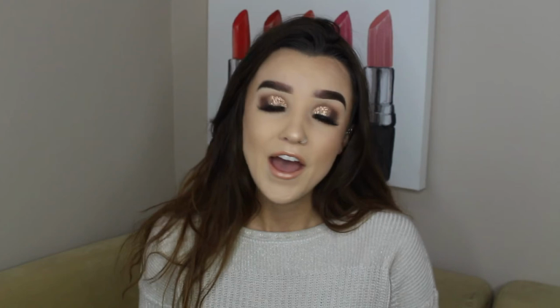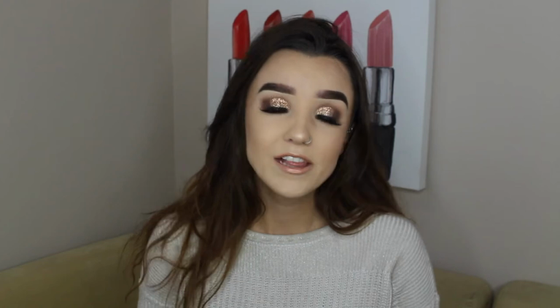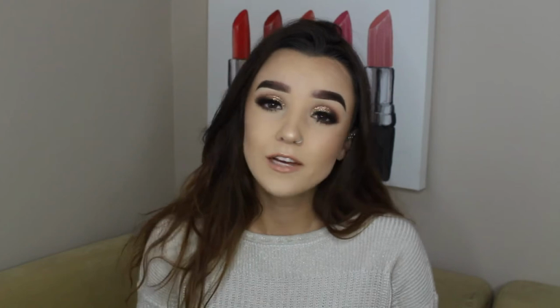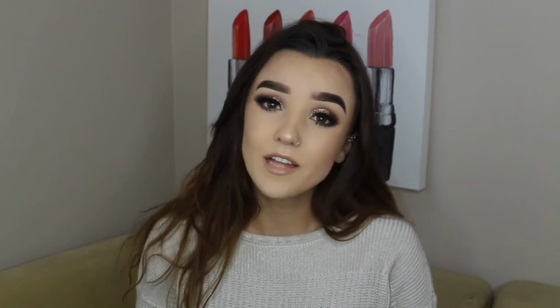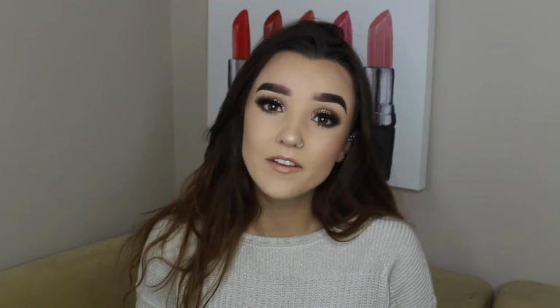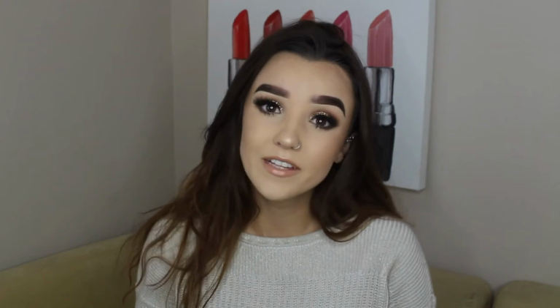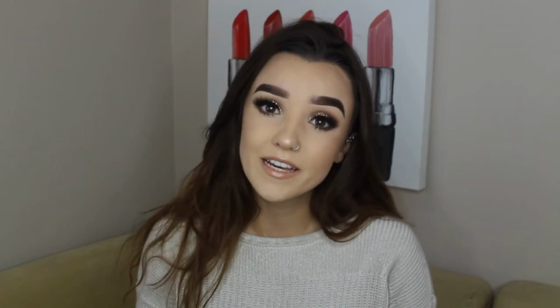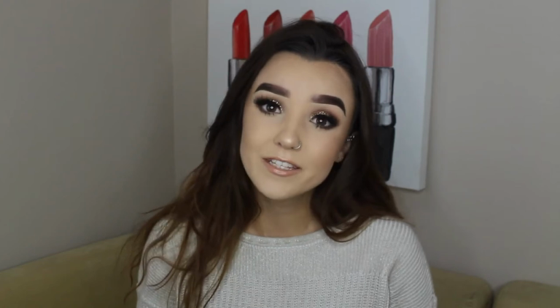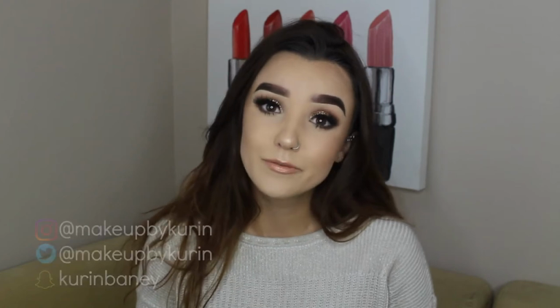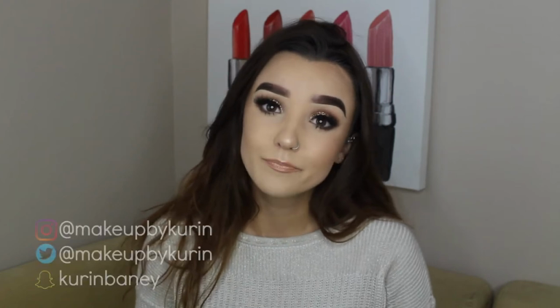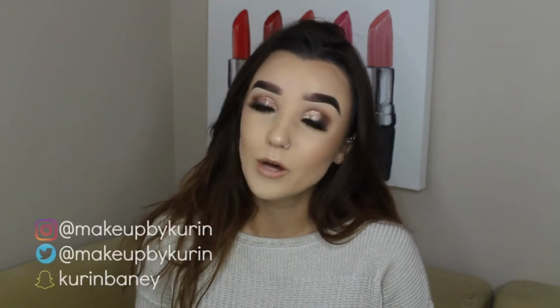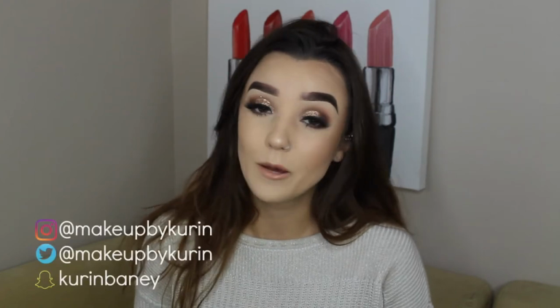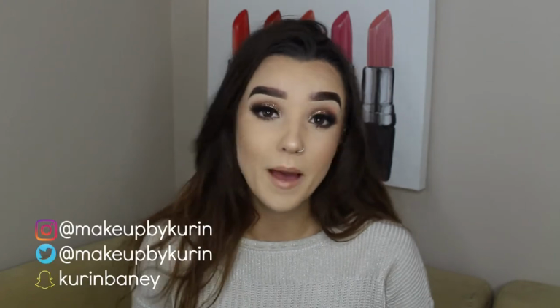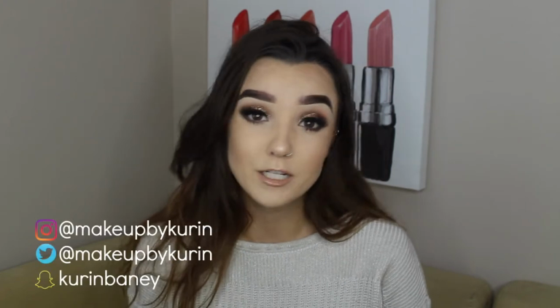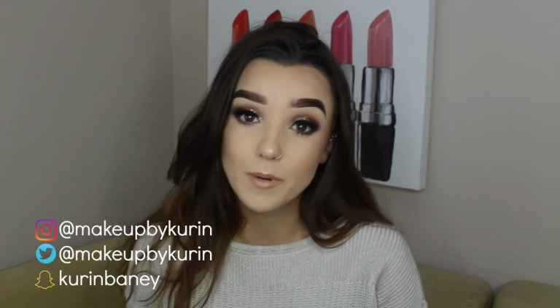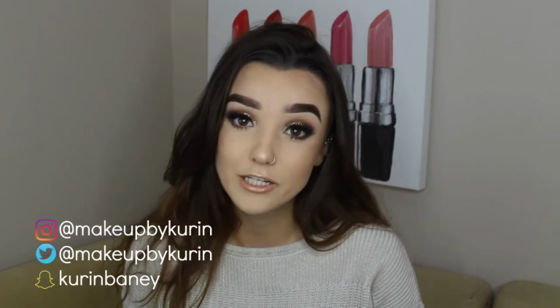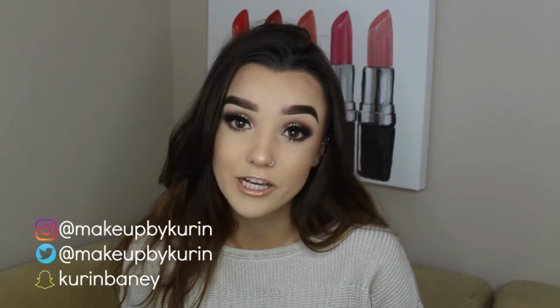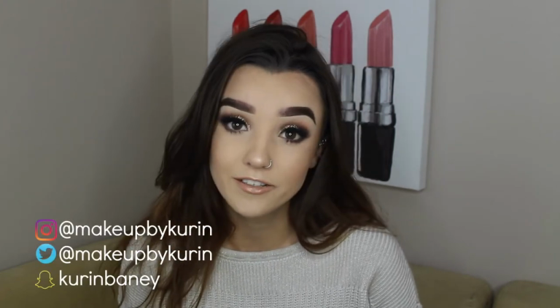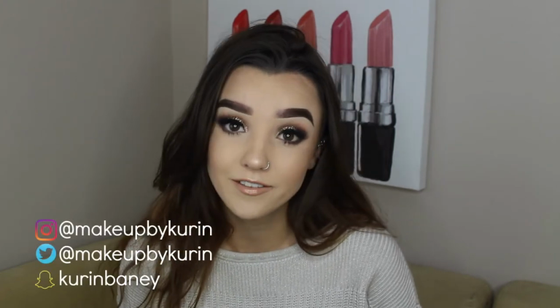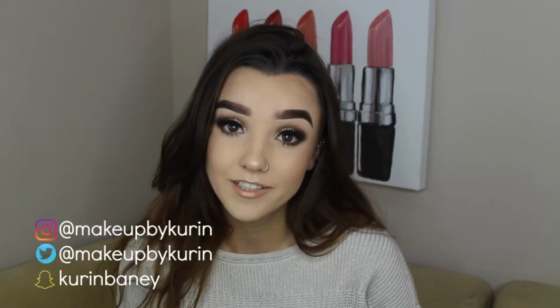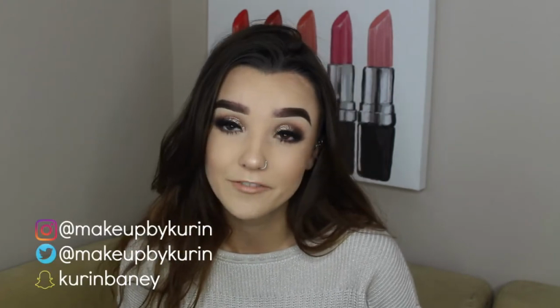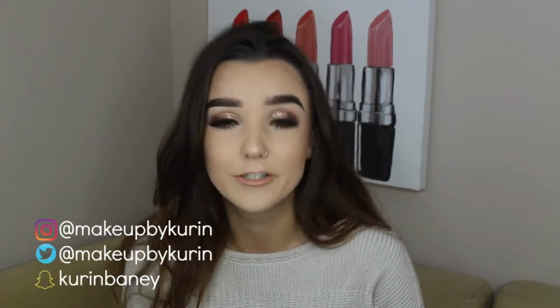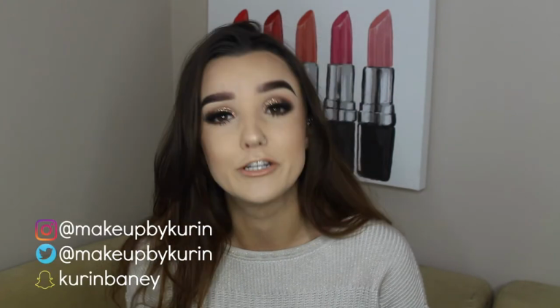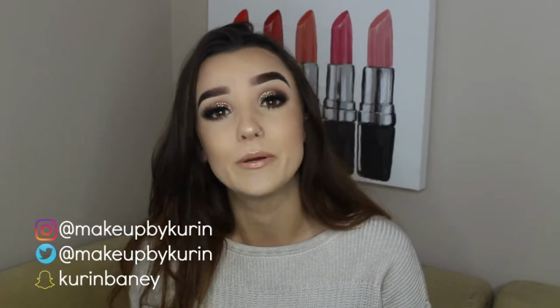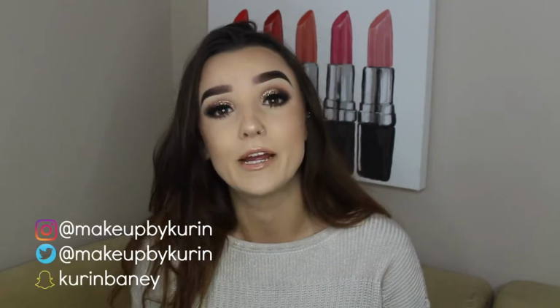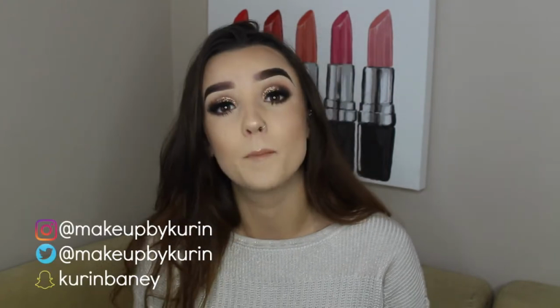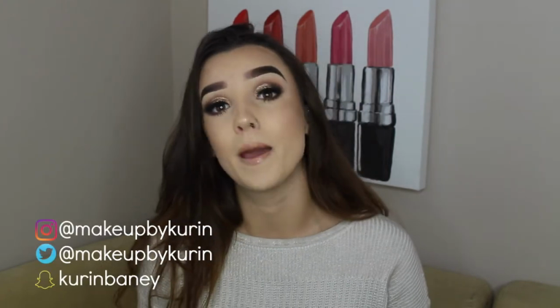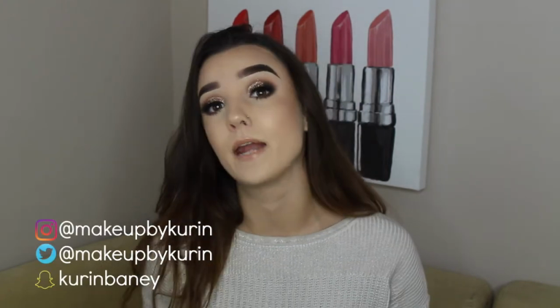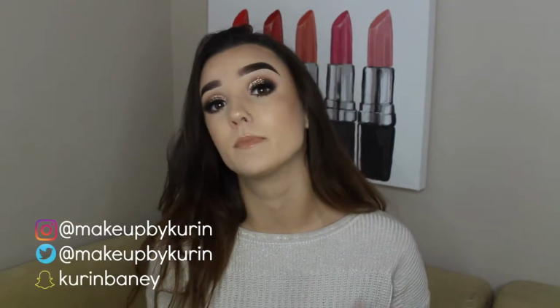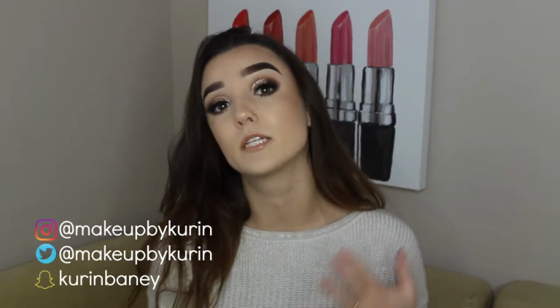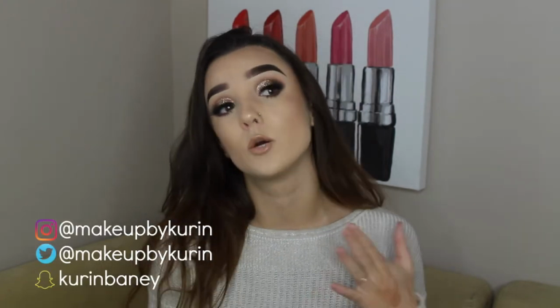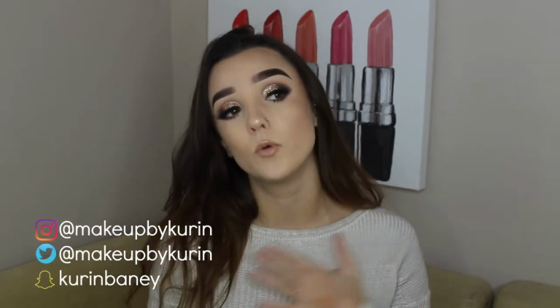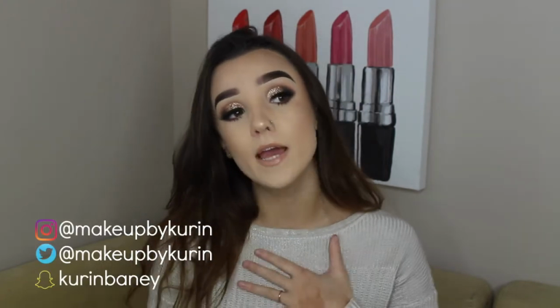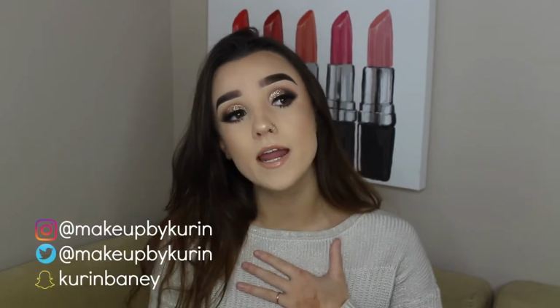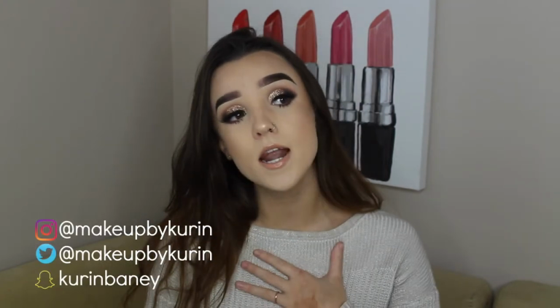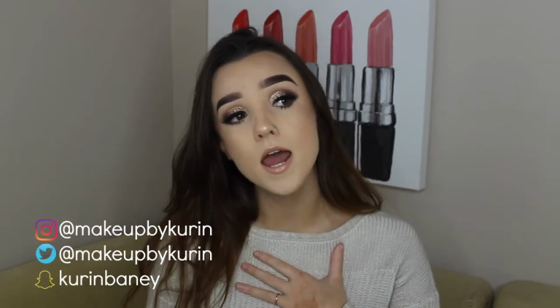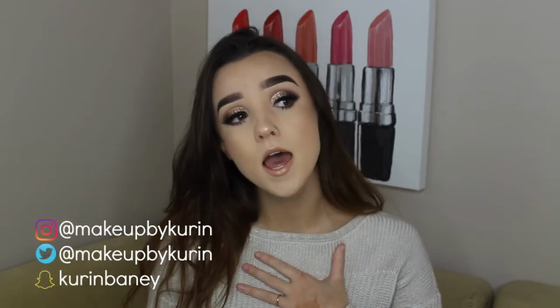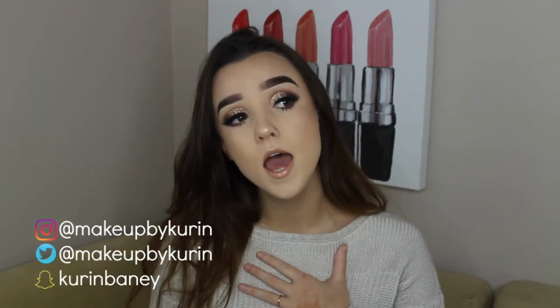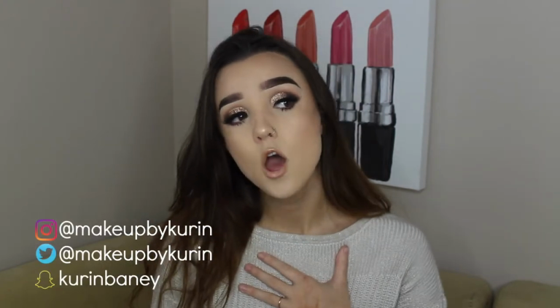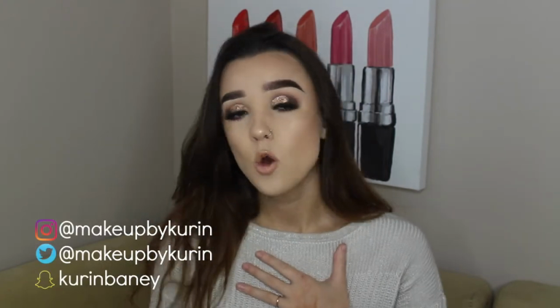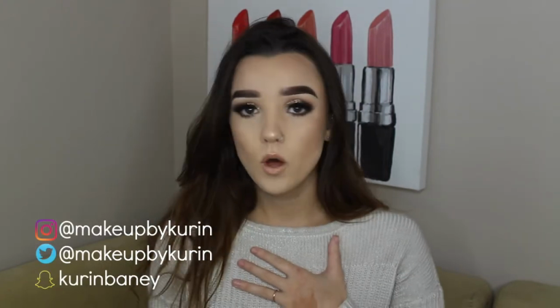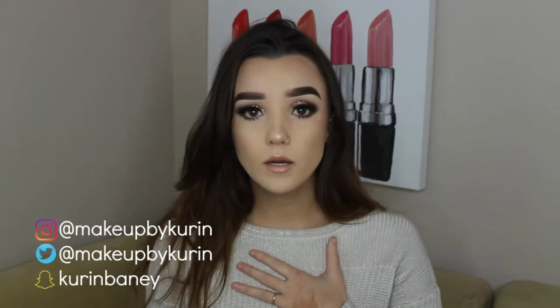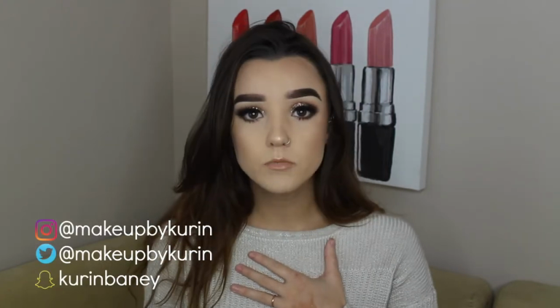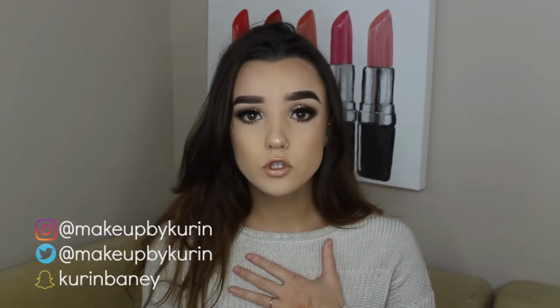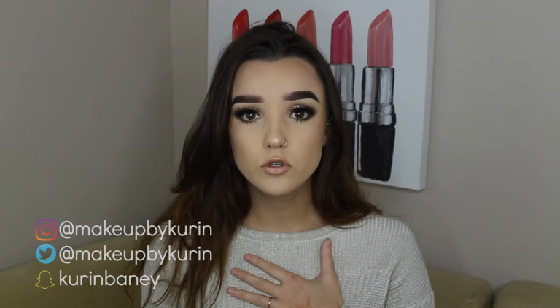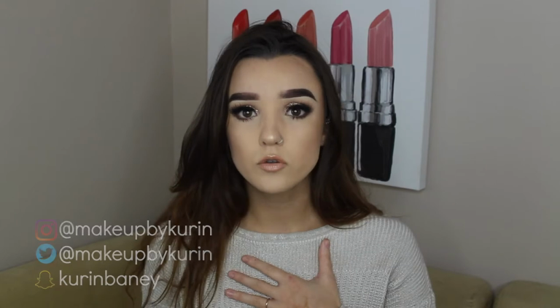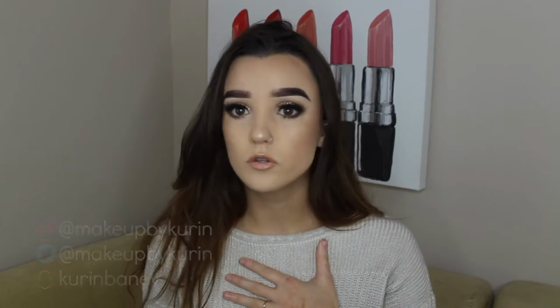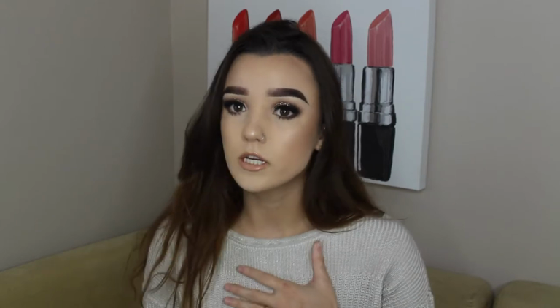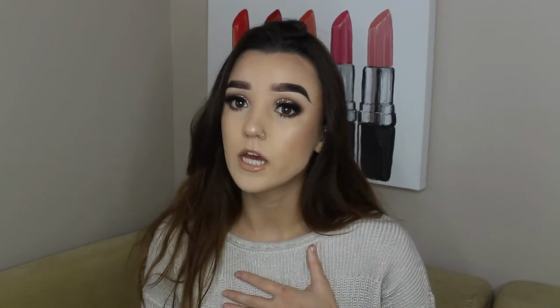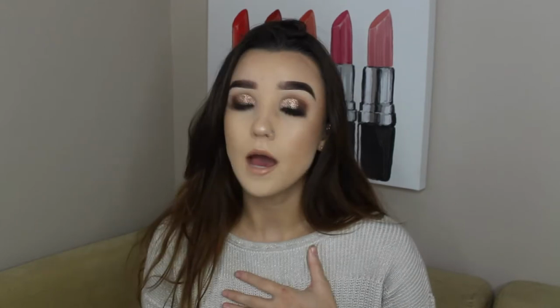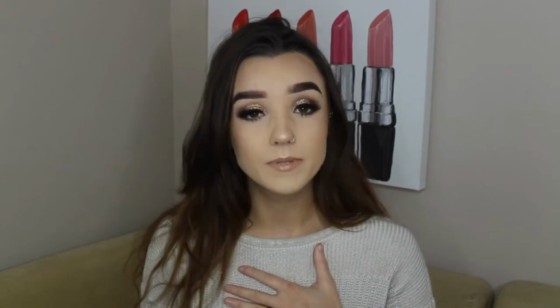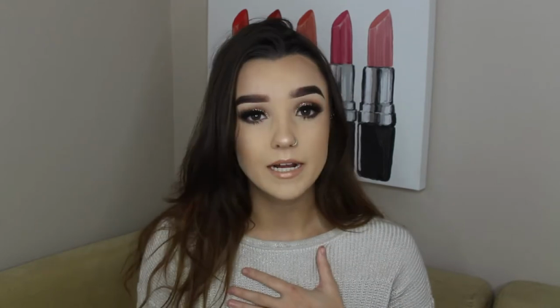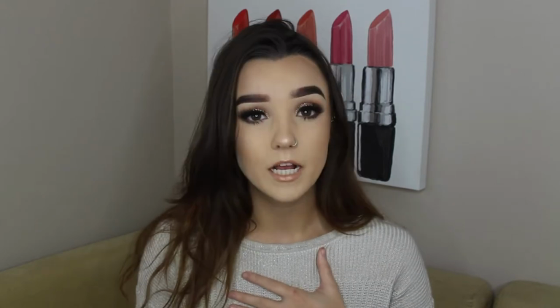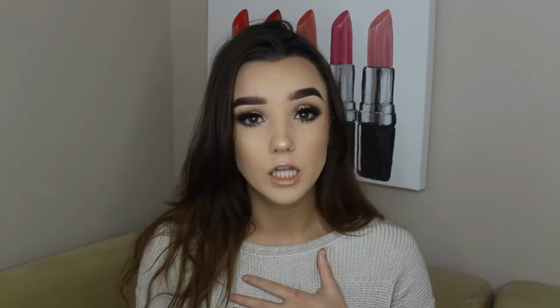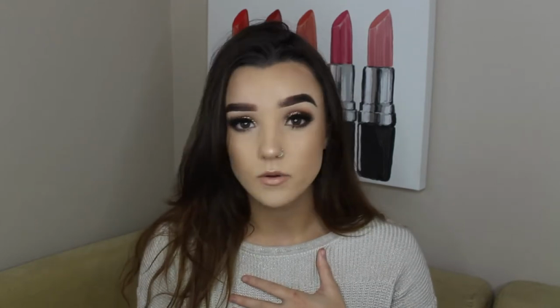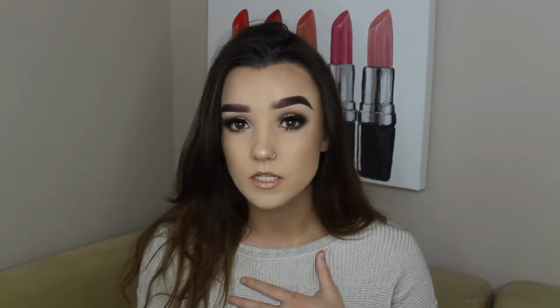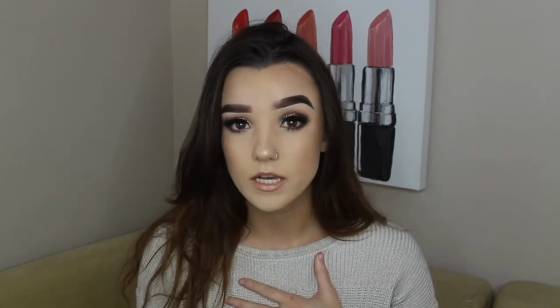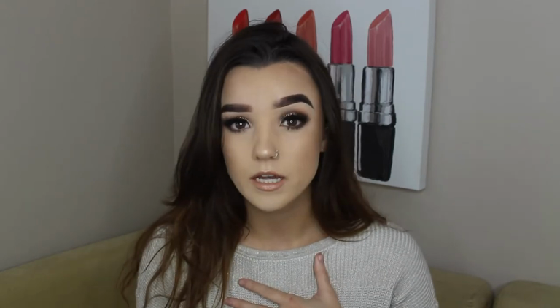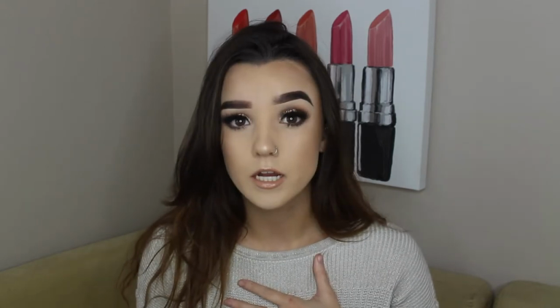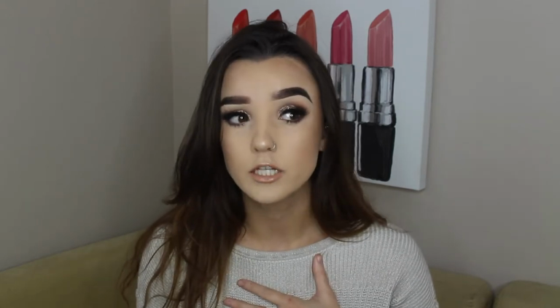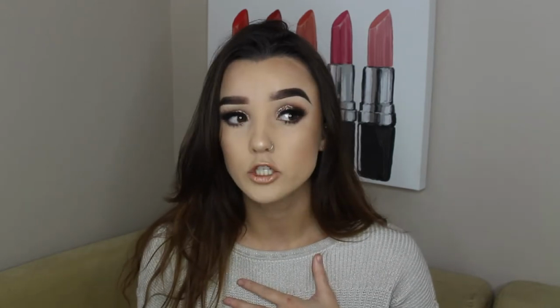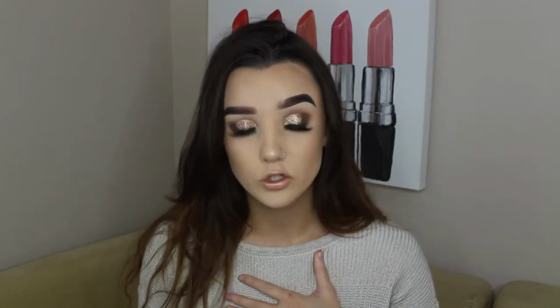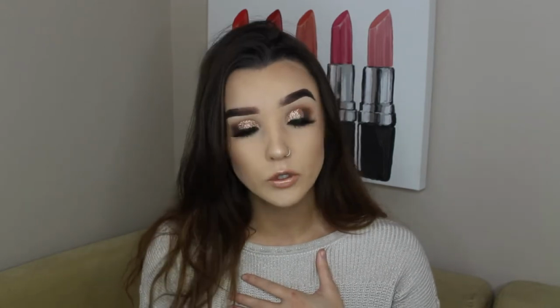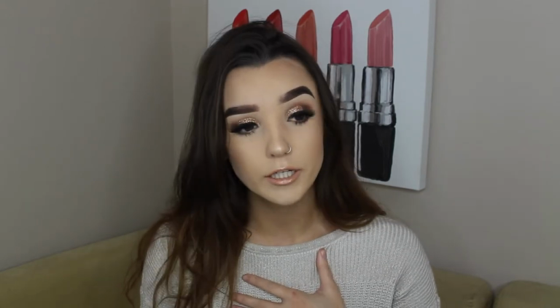Hello, ladies. Welcome back to my channel. If you're new here, my name is Corinne. Welcome to the updated glowy skin tutorial.